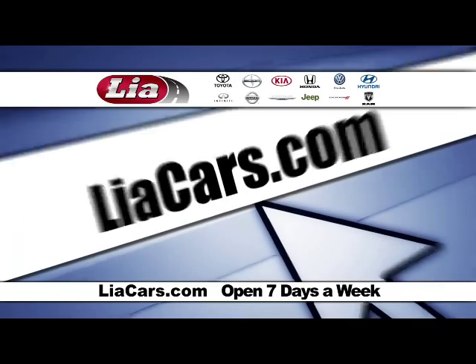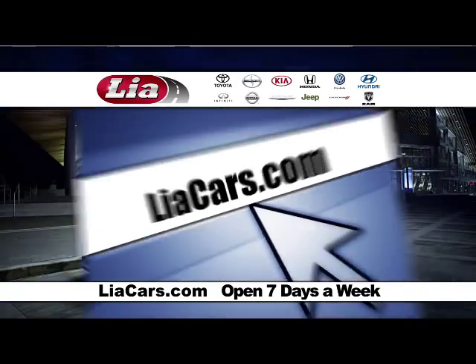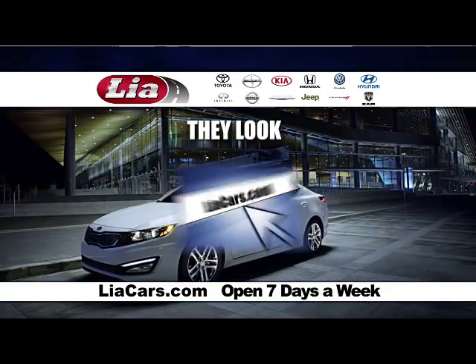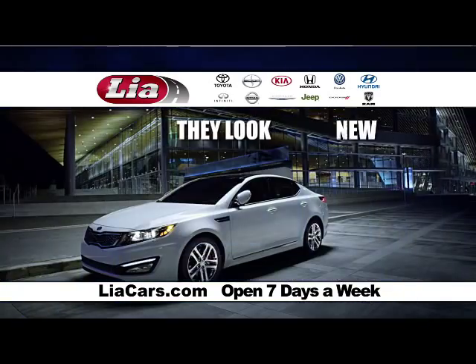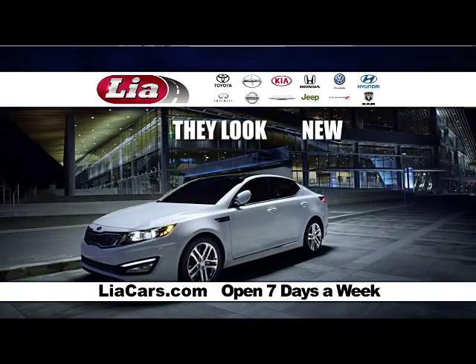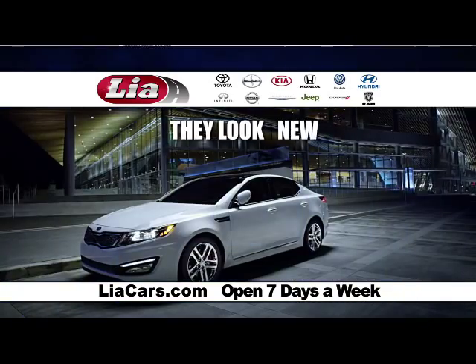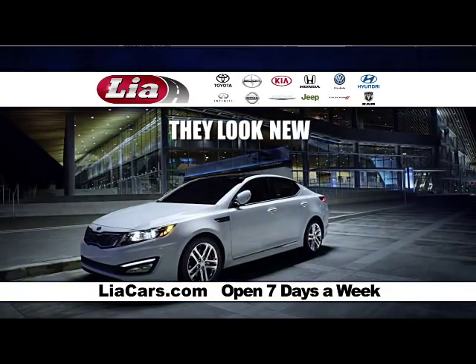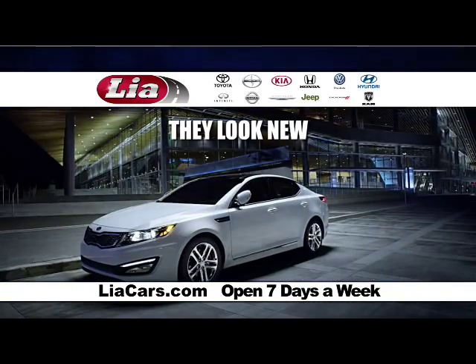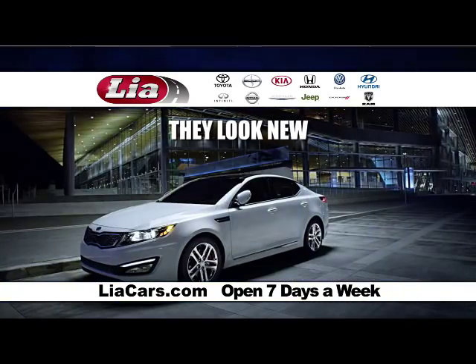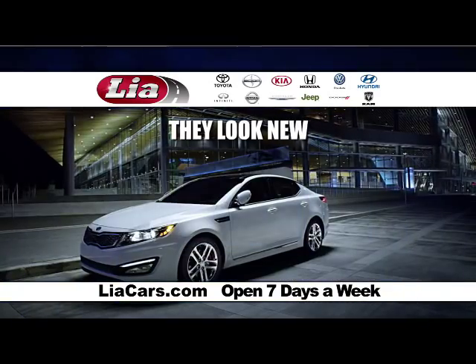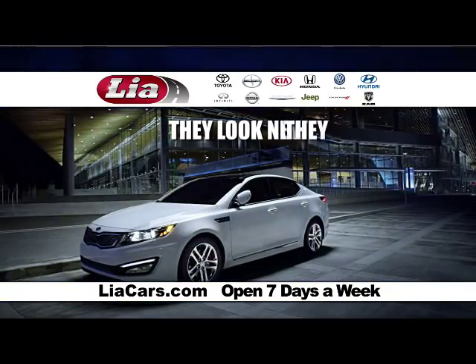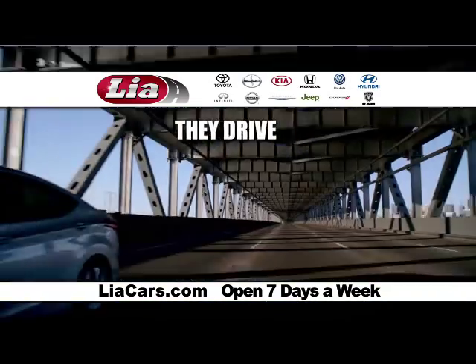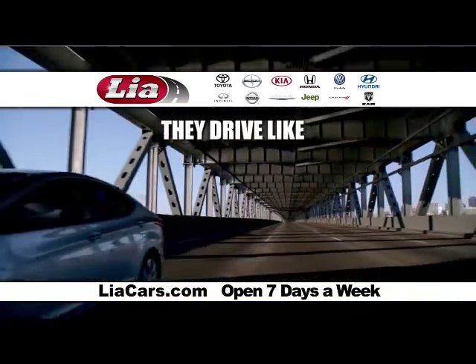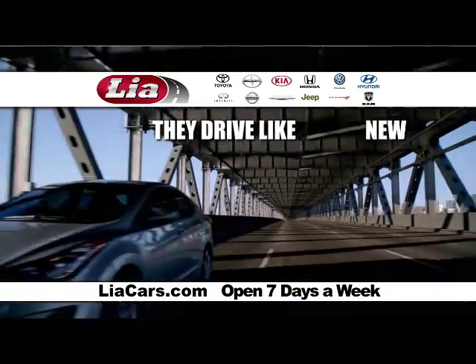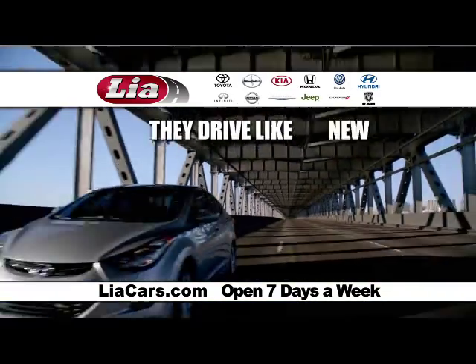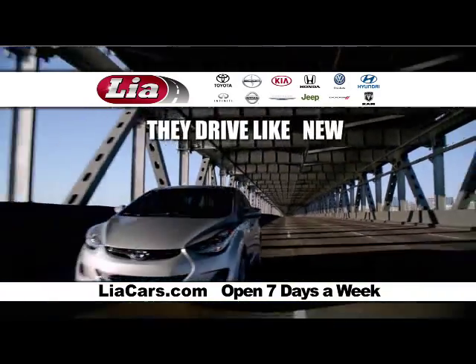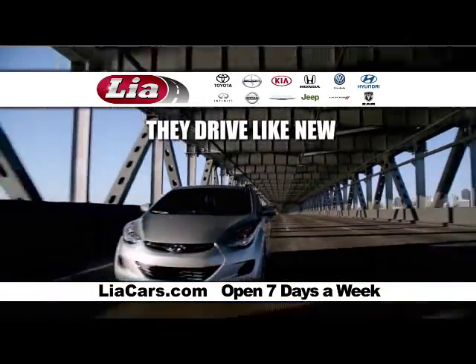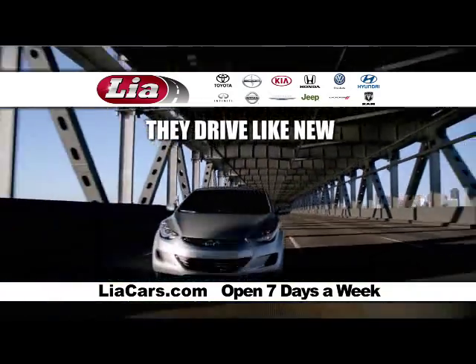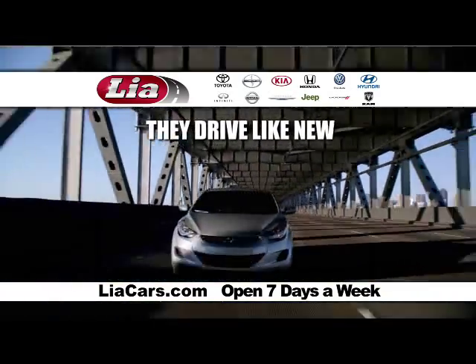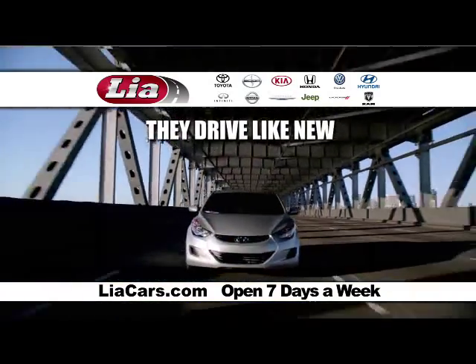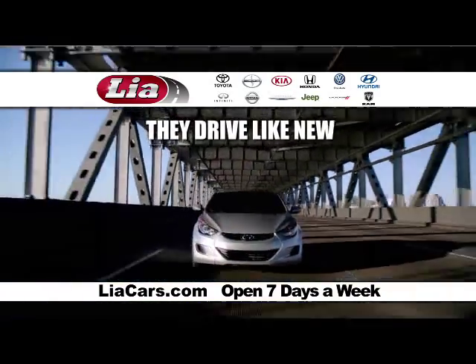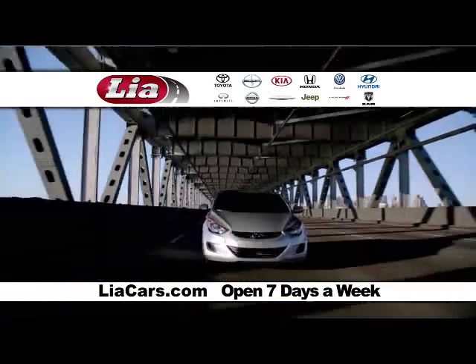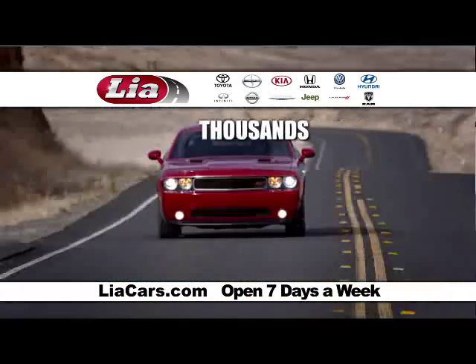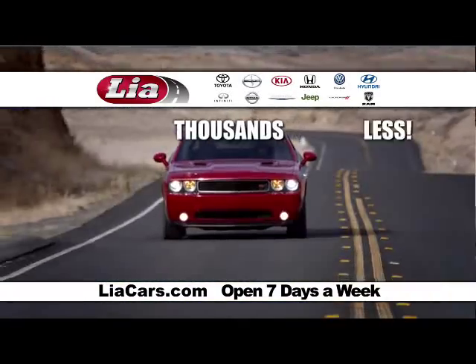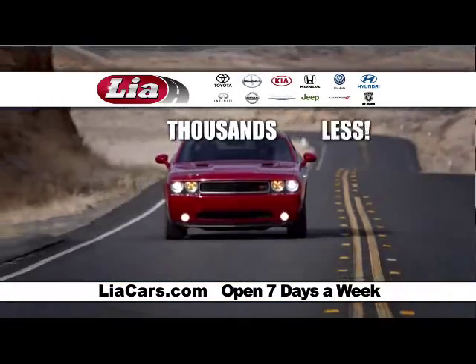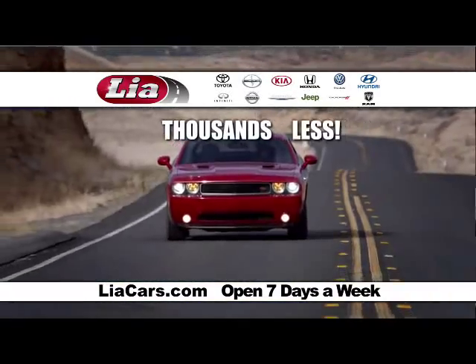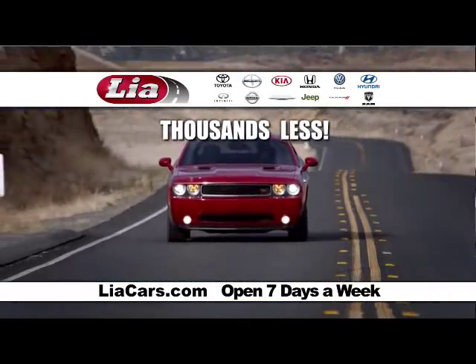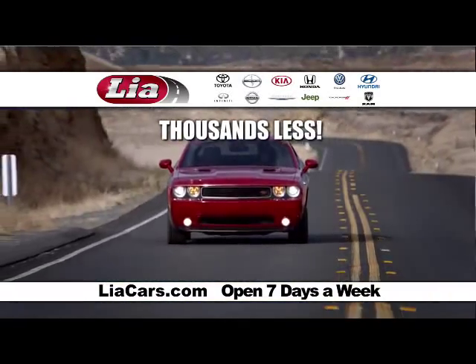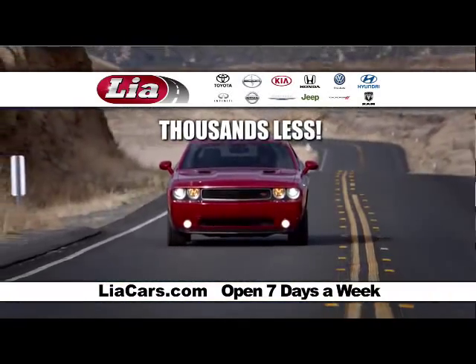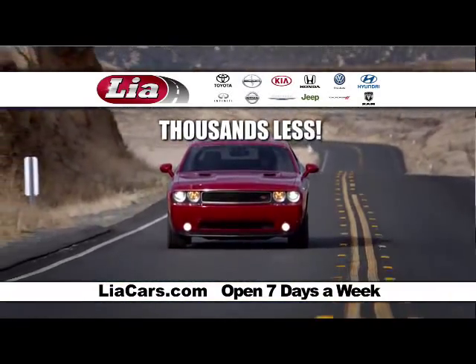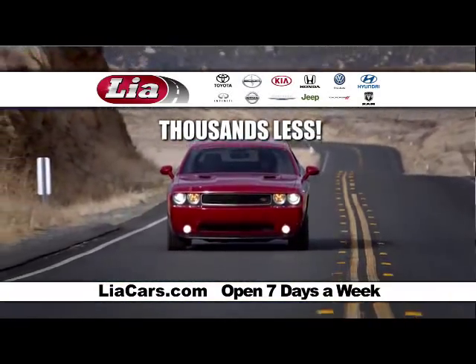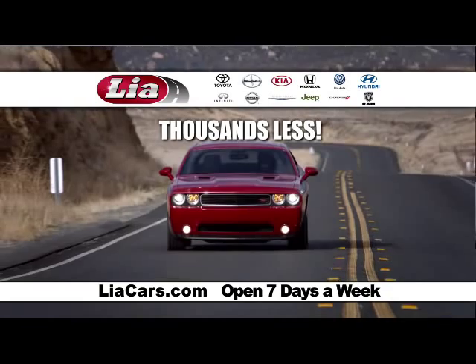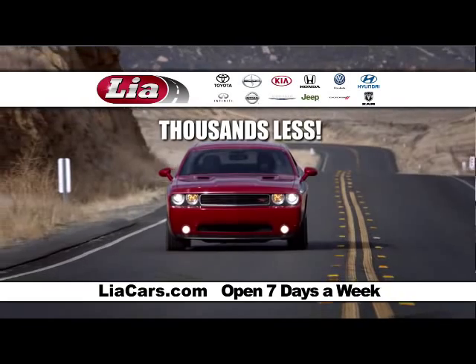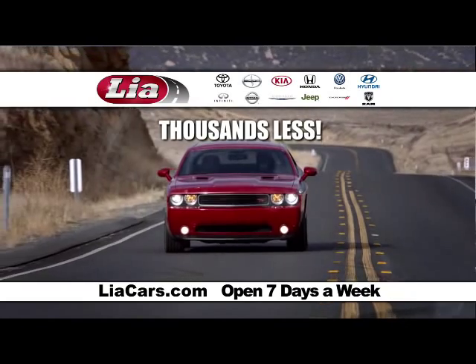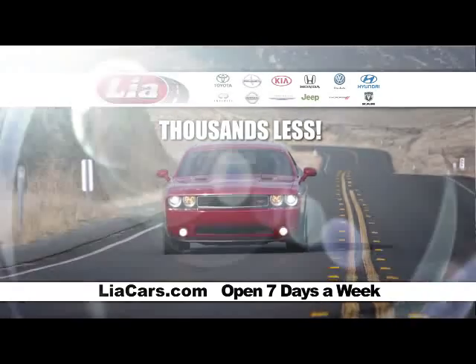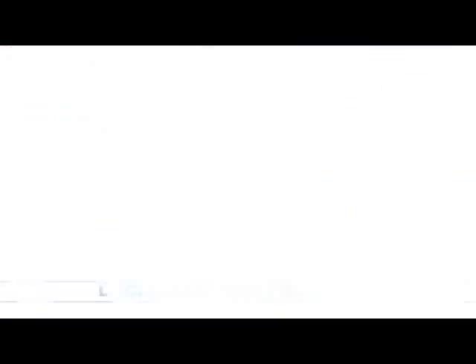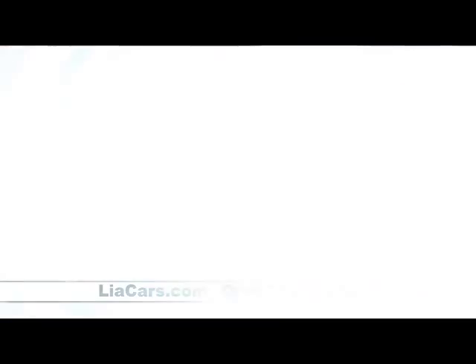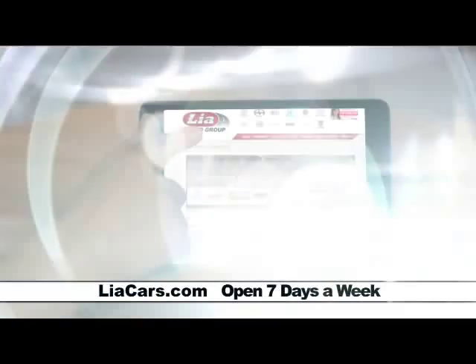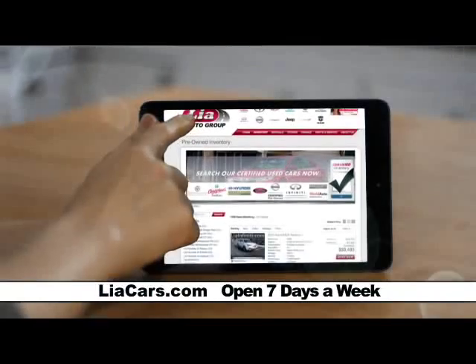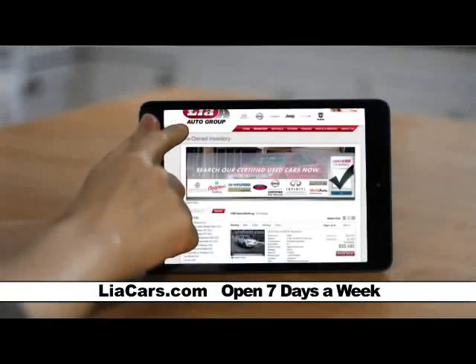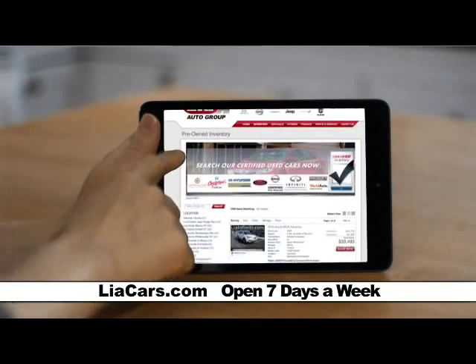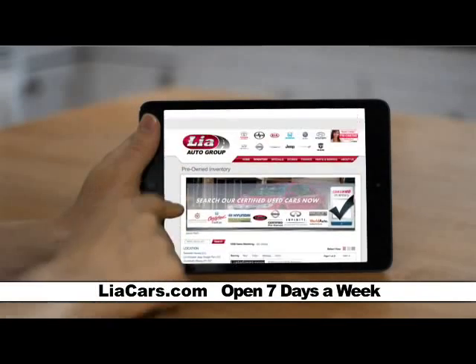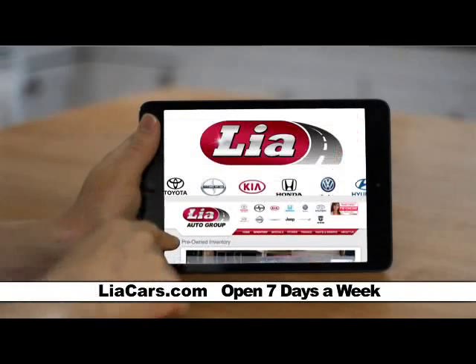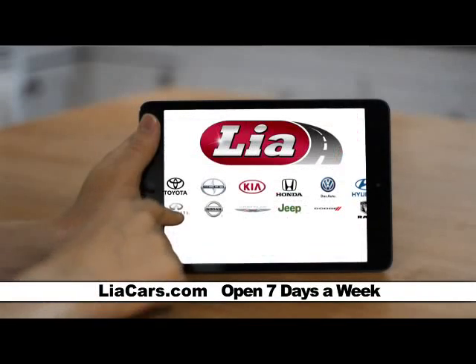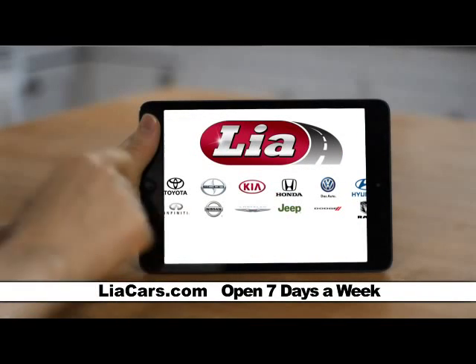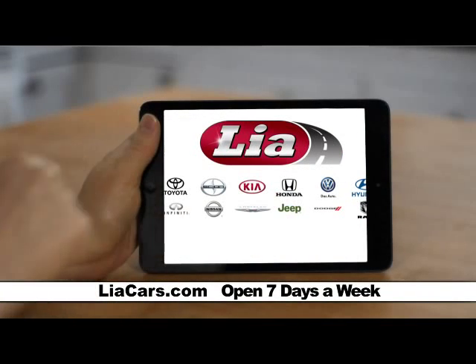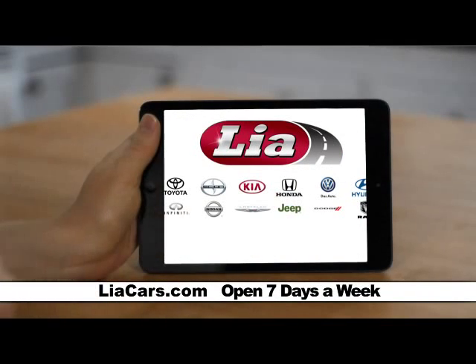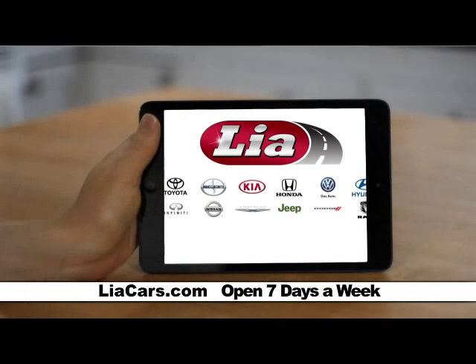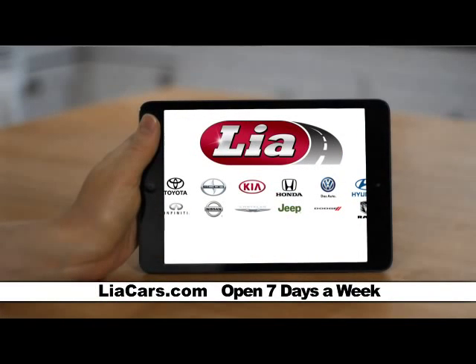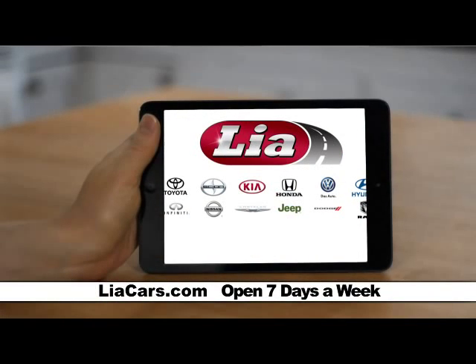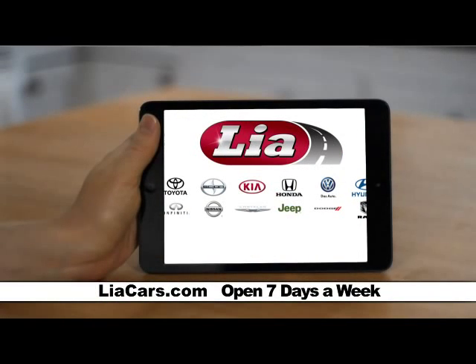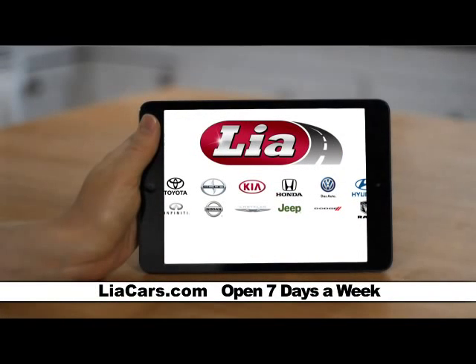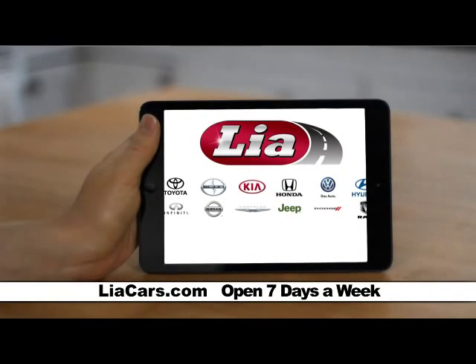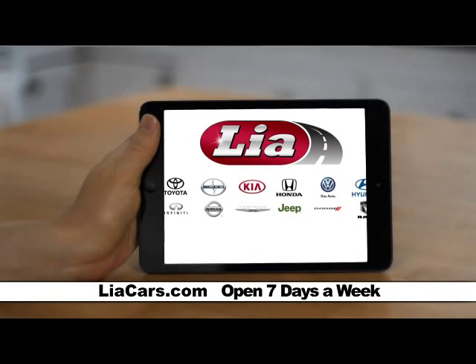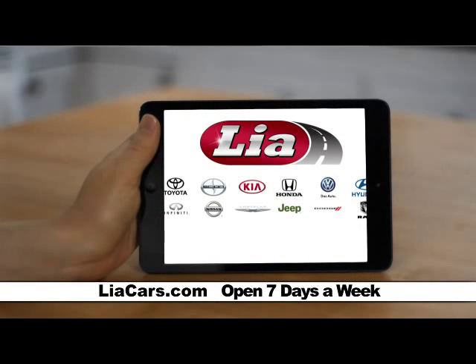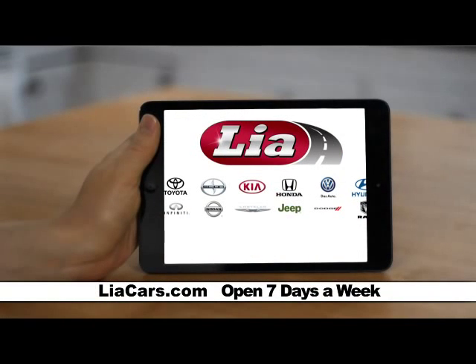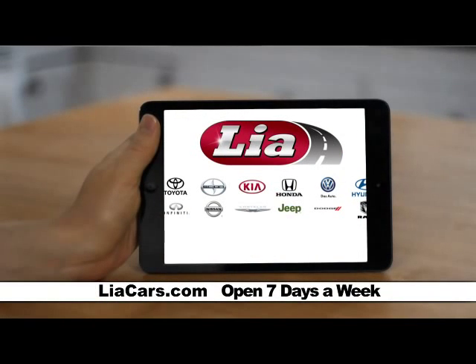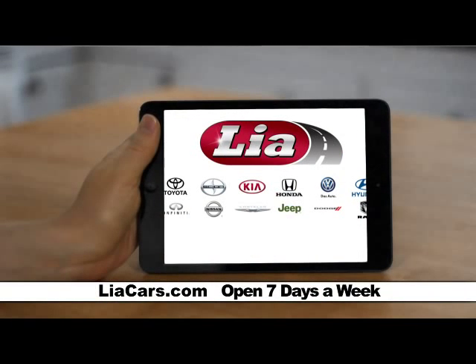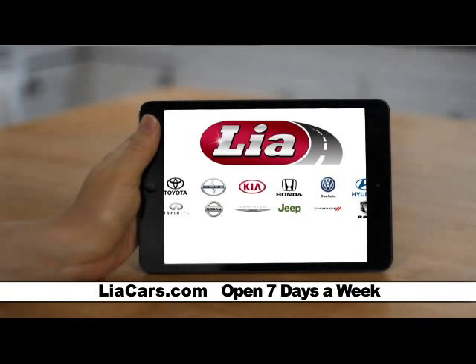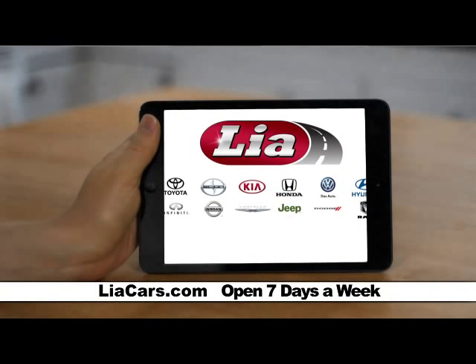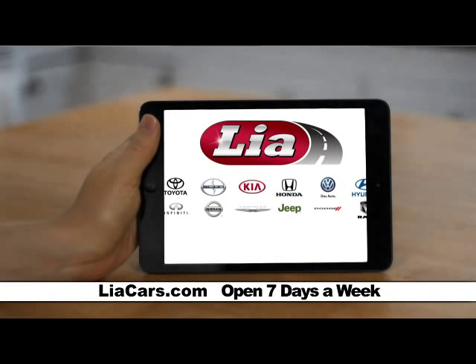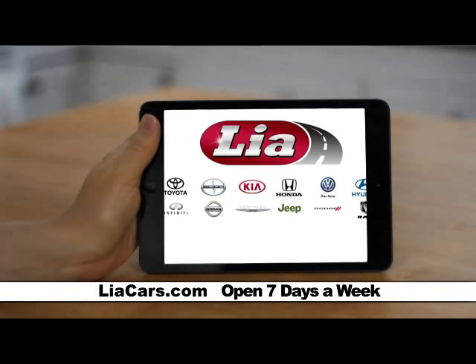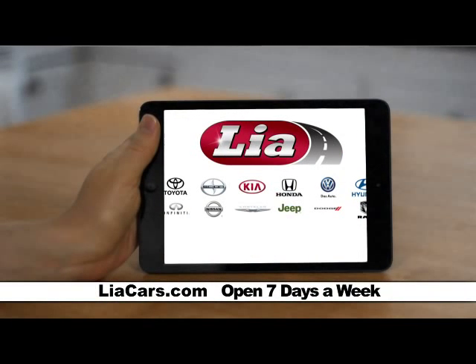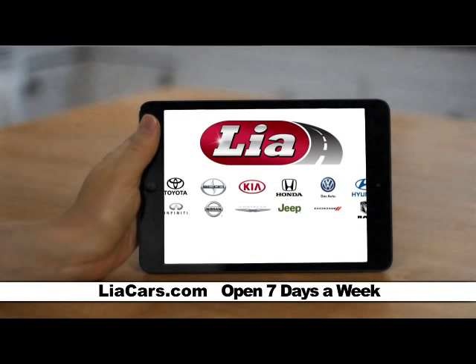They look new. They drive like new. For thousands less. LeahCars.com. Online all the time. Leah.